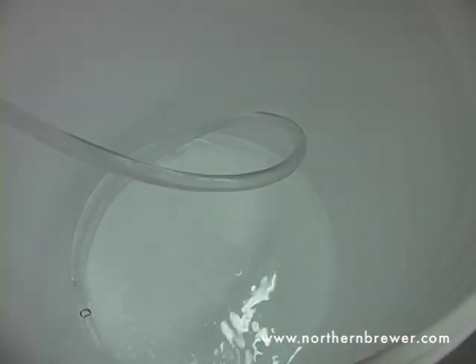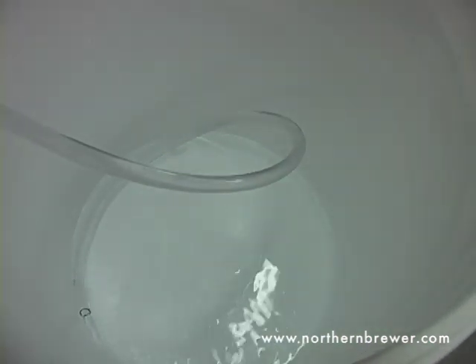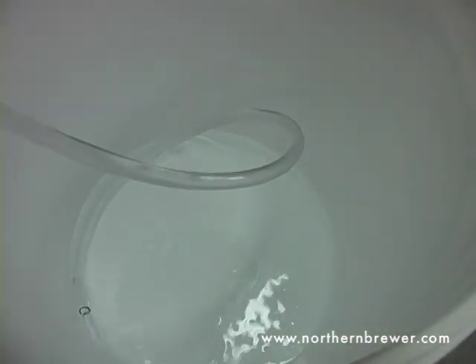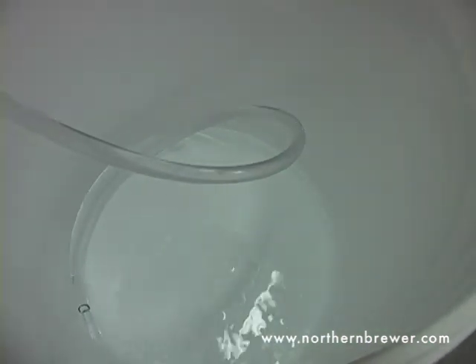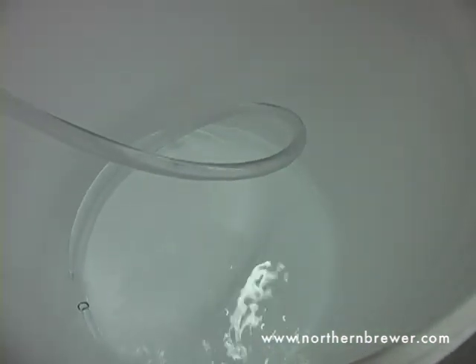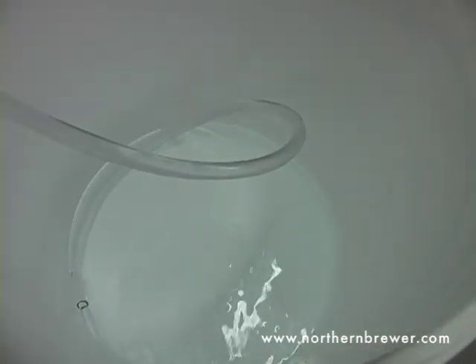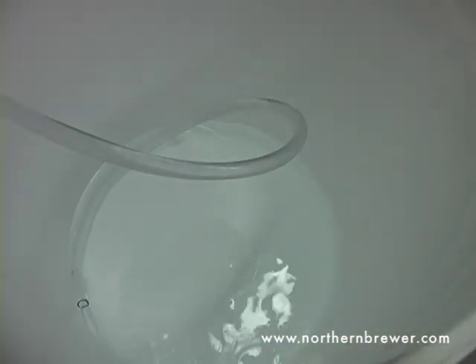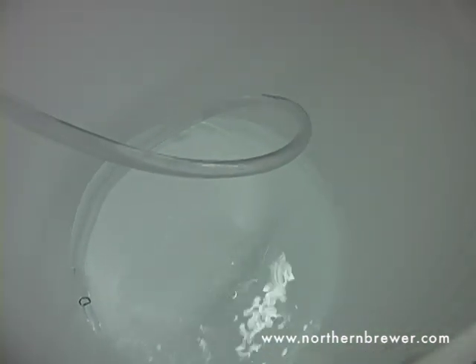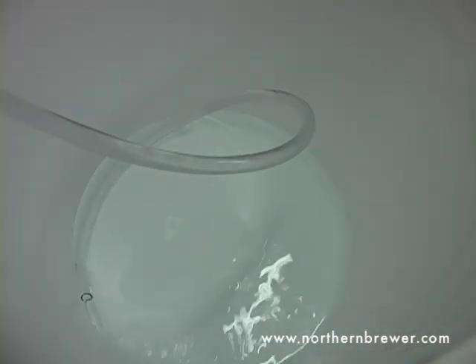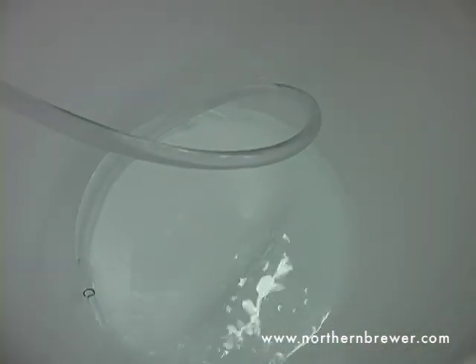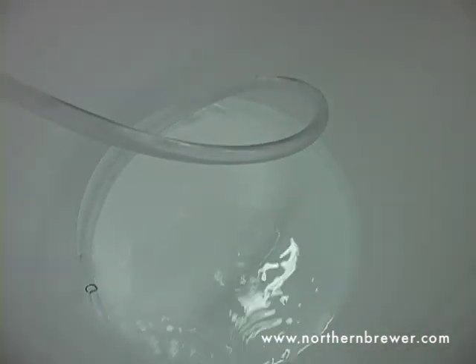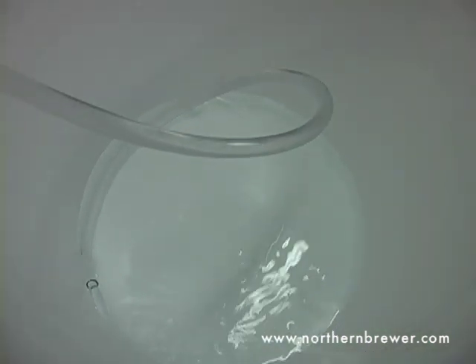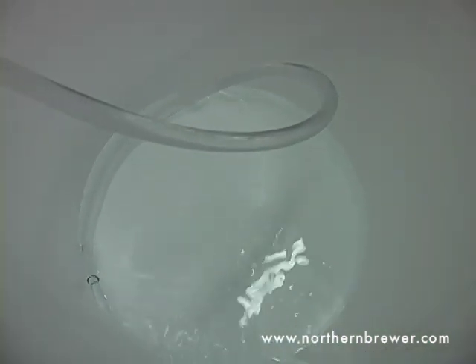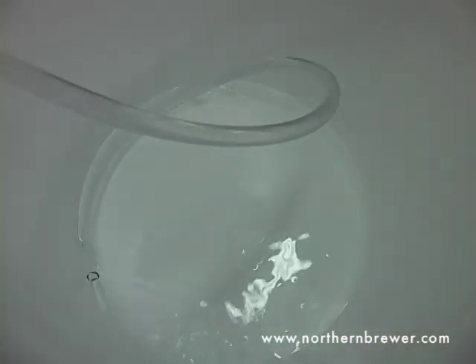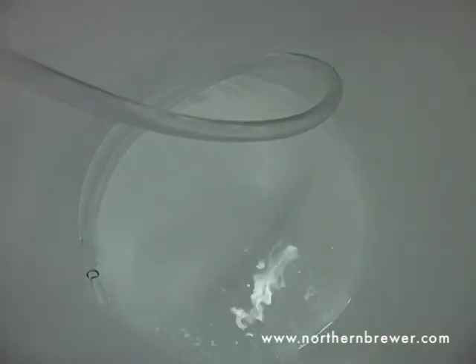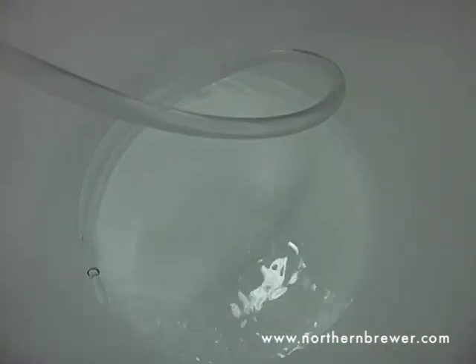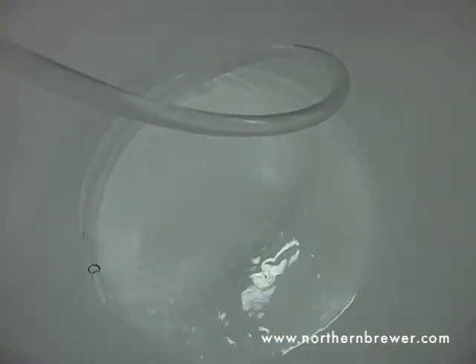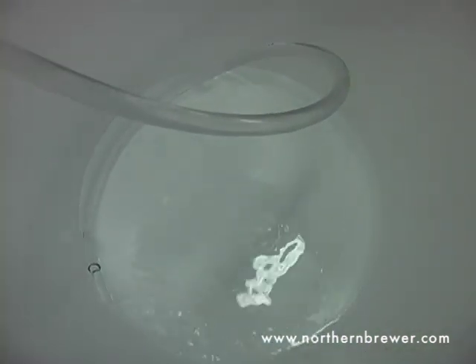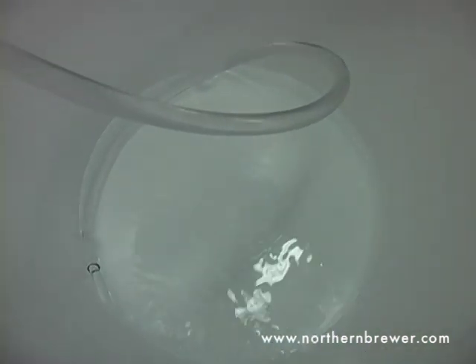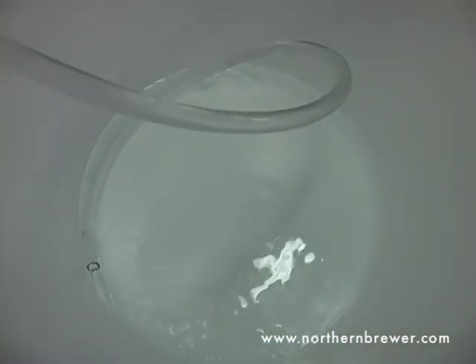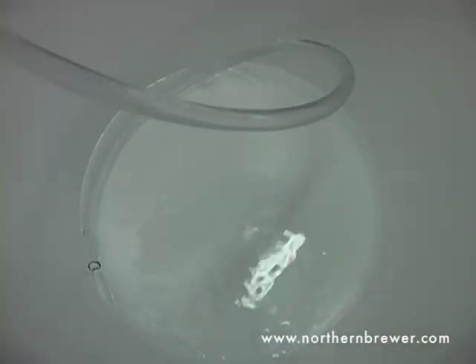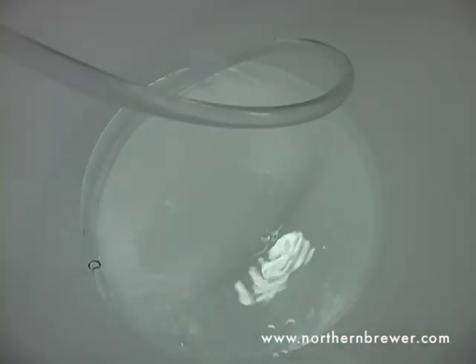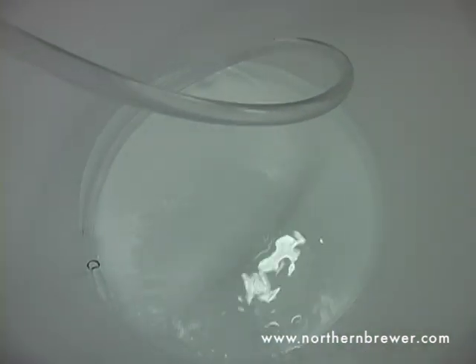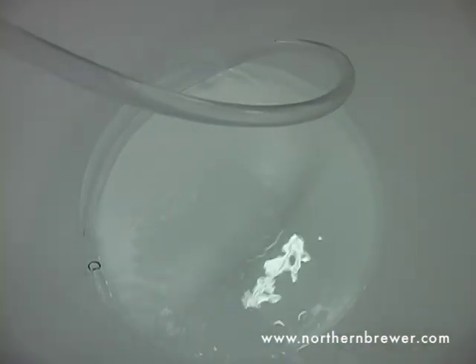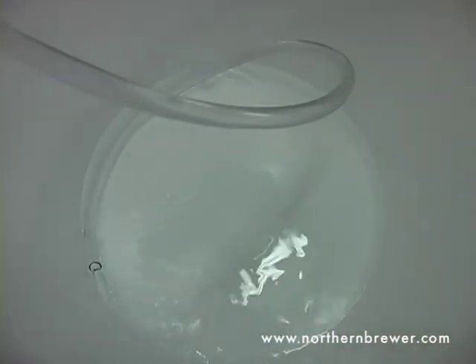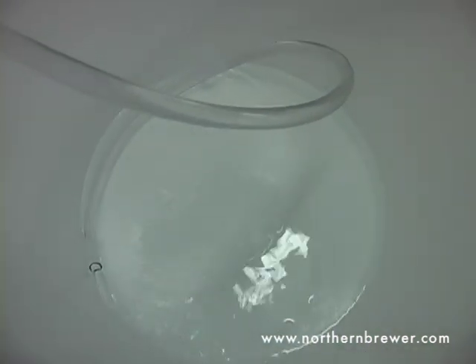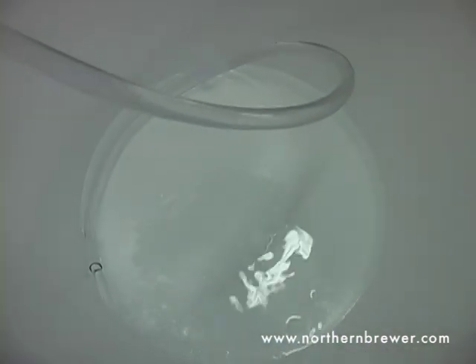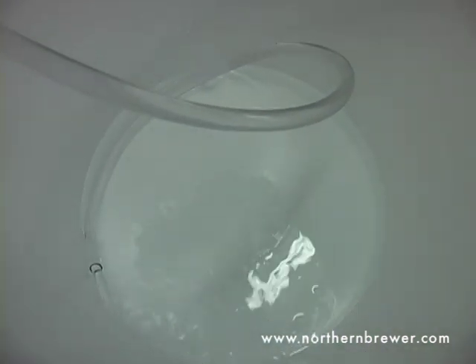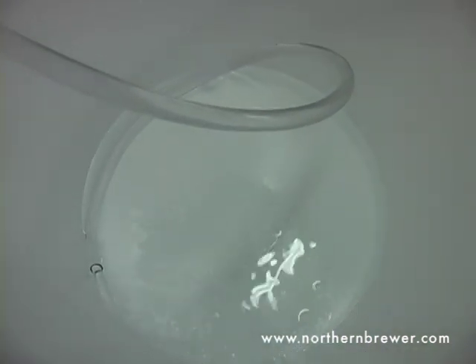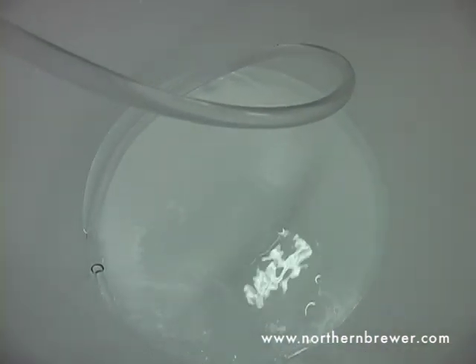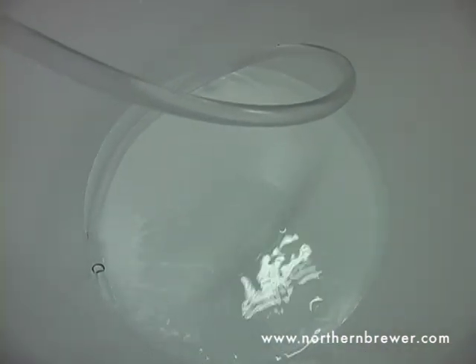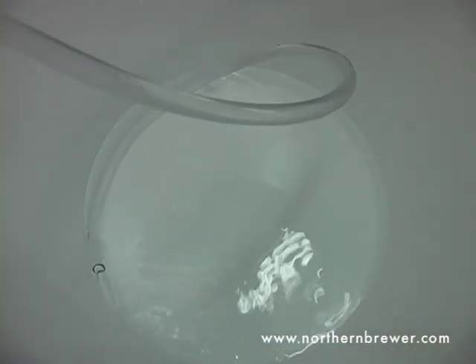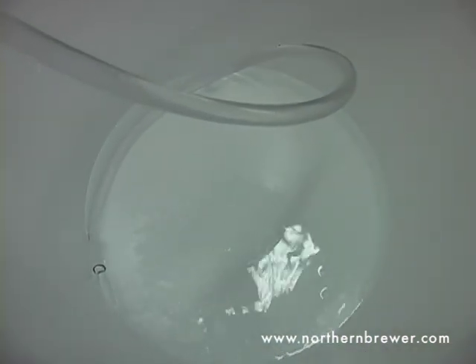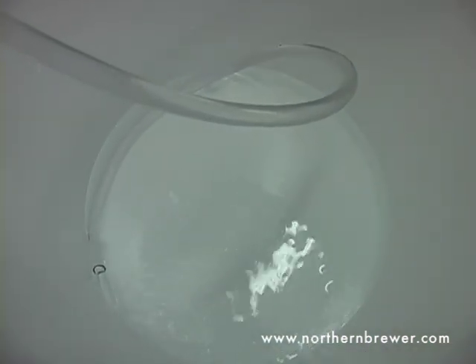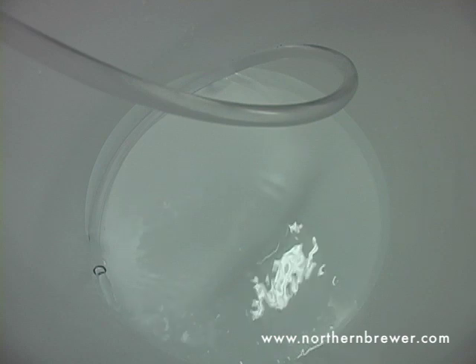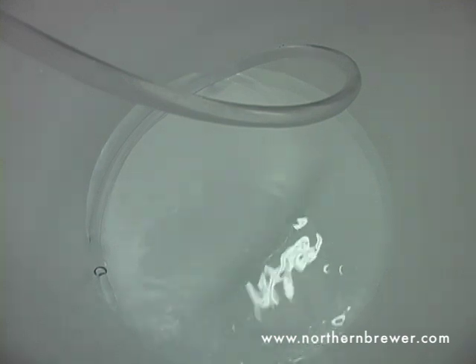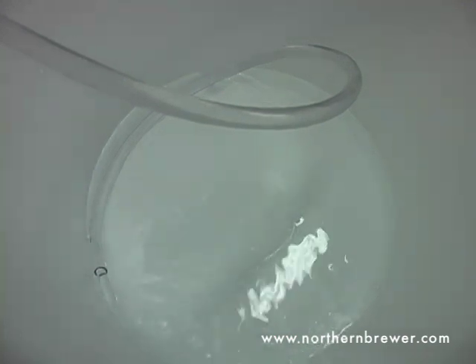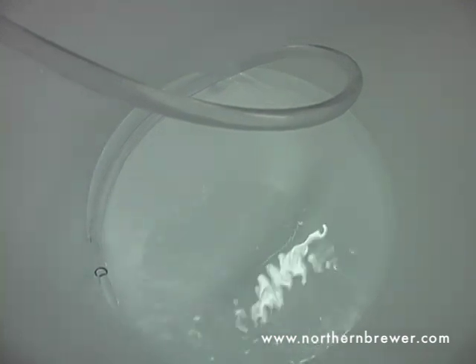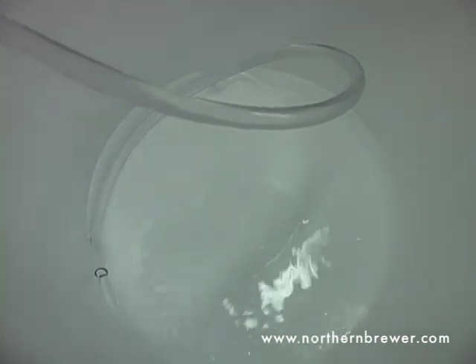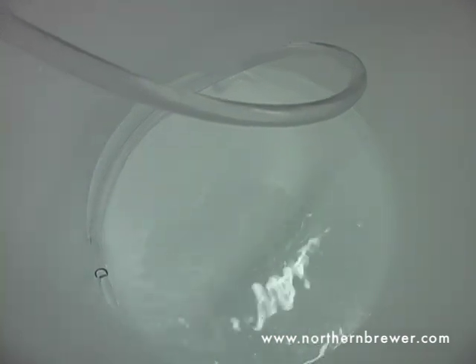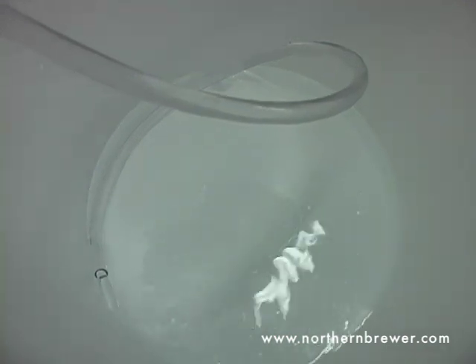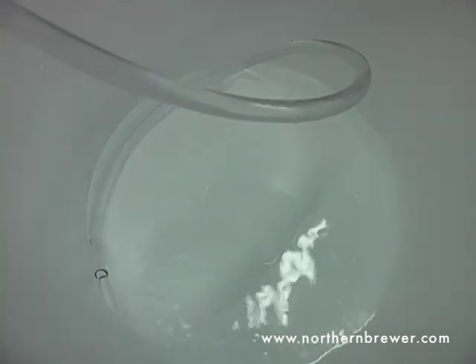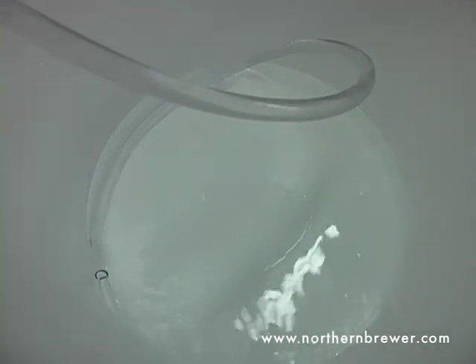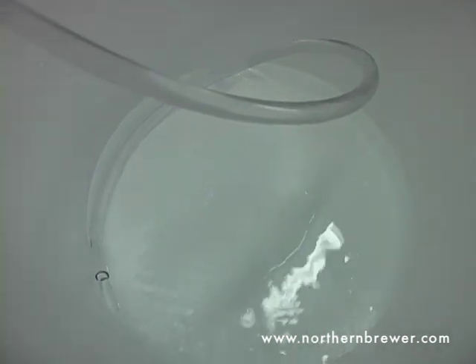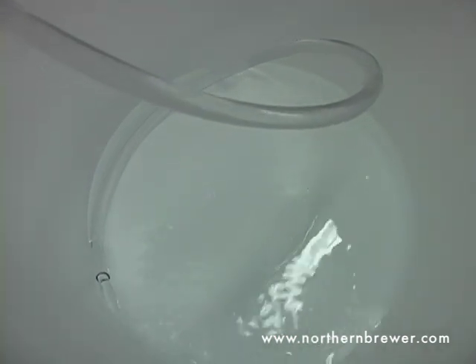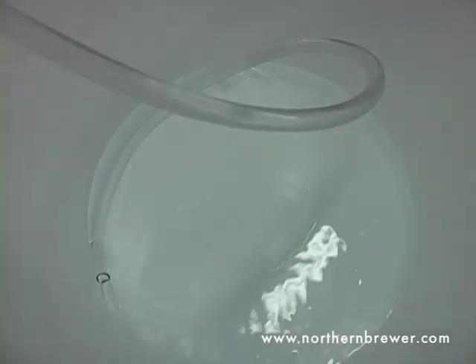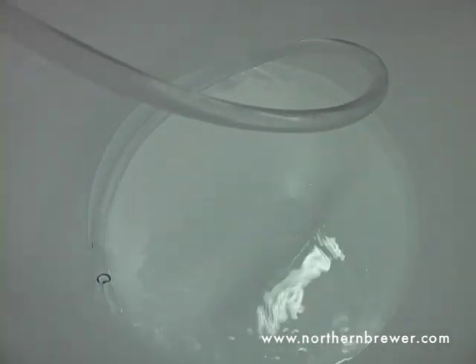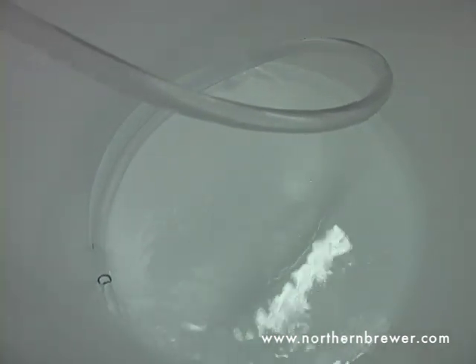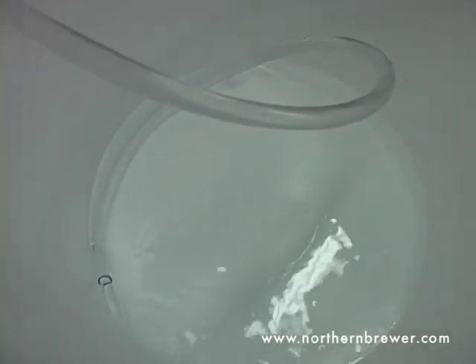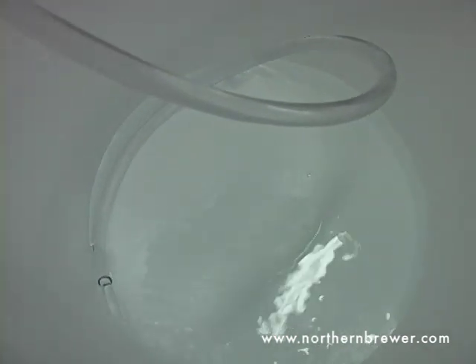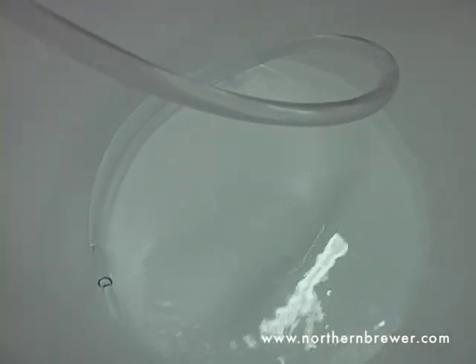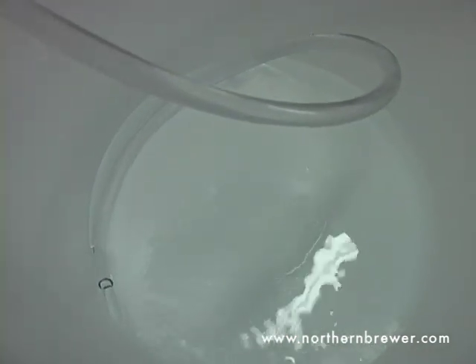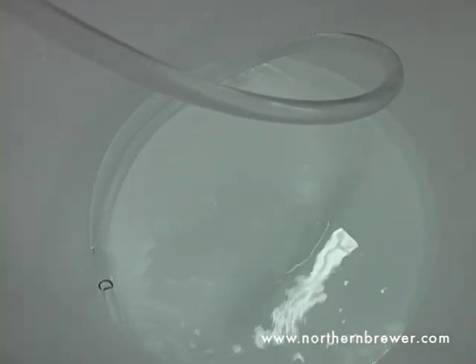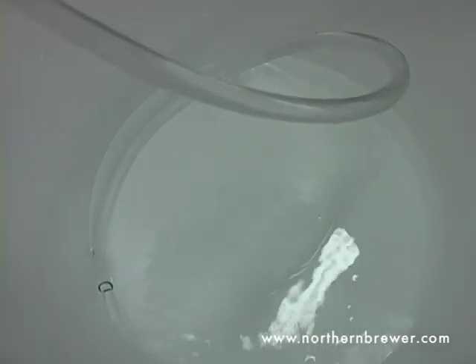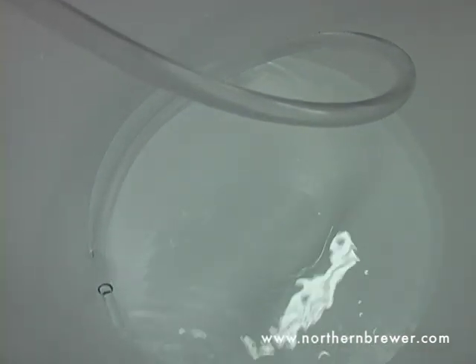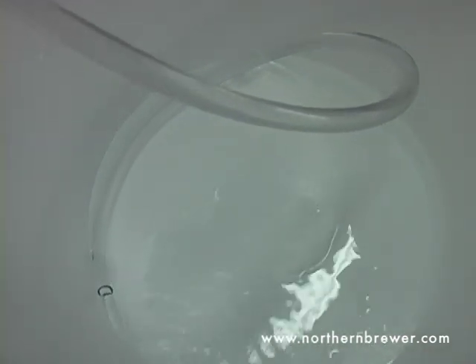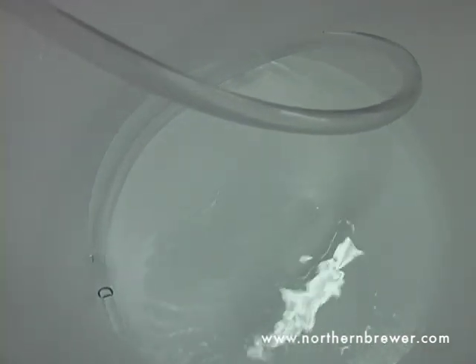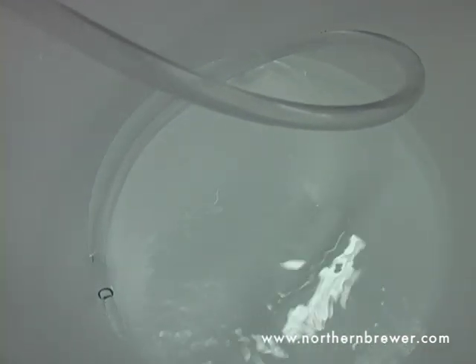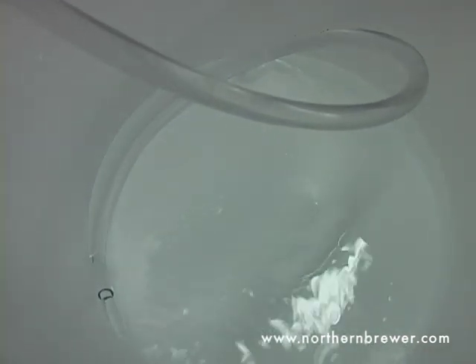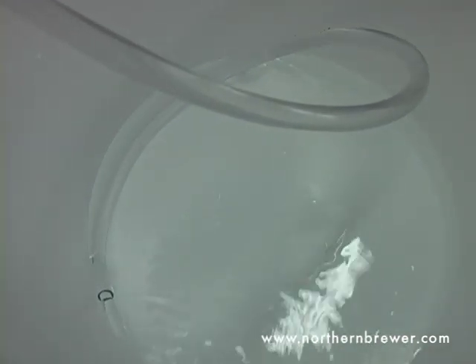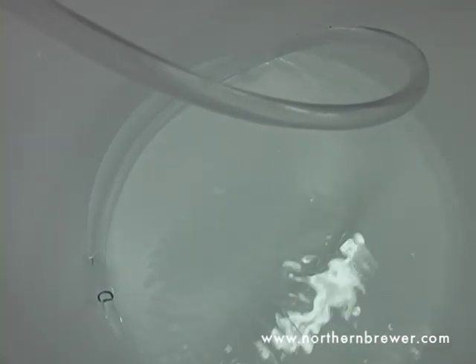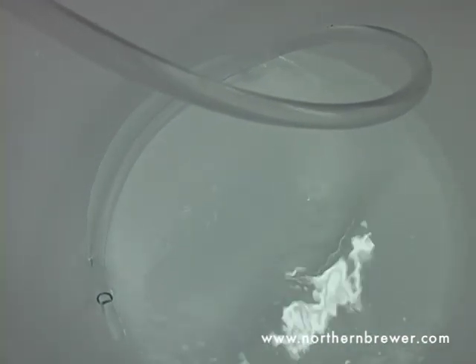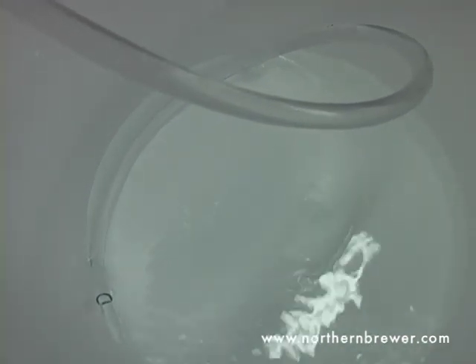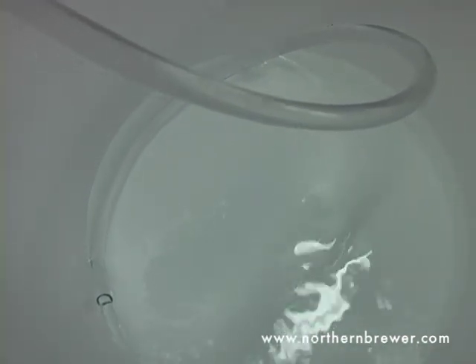Now essentially all we did was increase the pressure in the head space, which then pushed the liquid up and out of the racking cane.